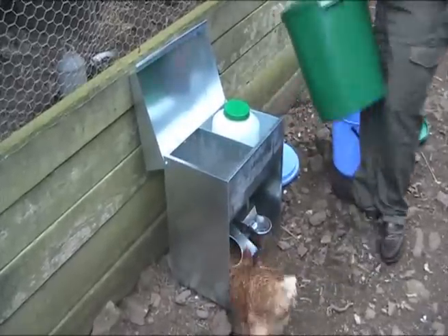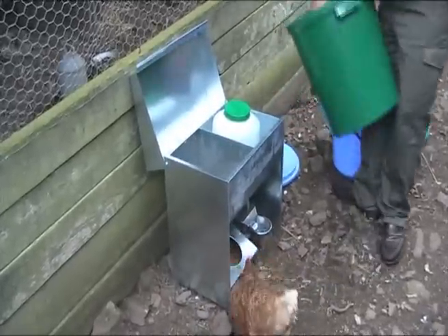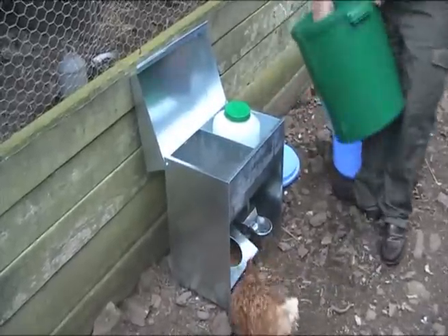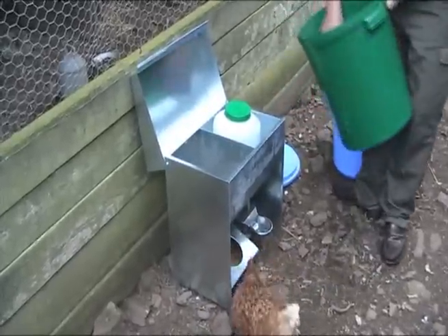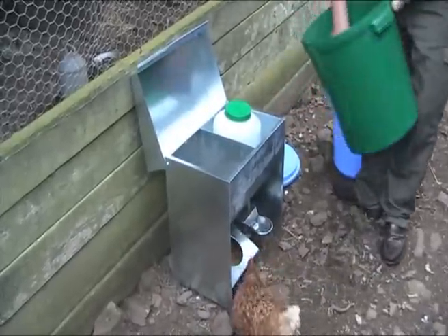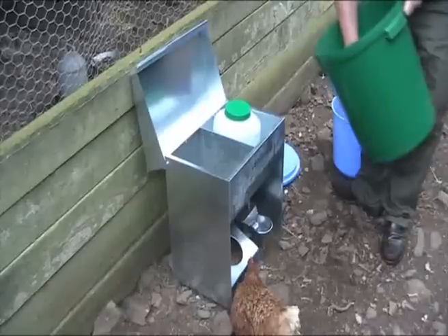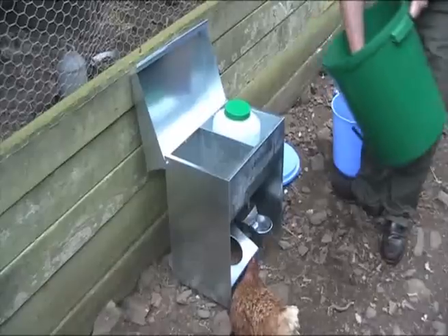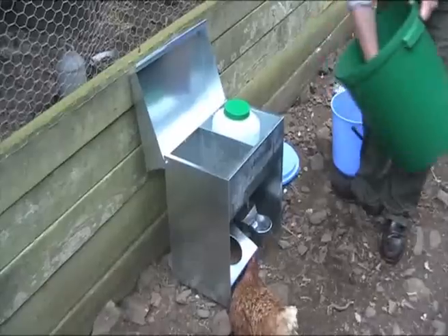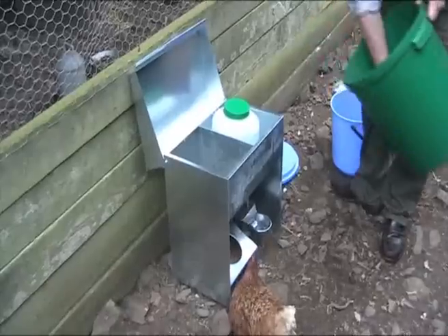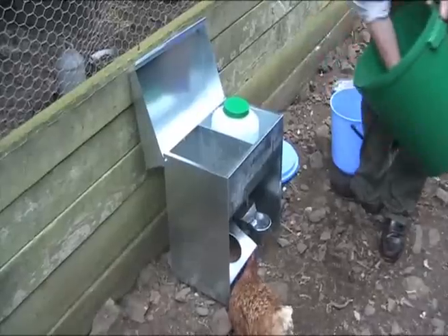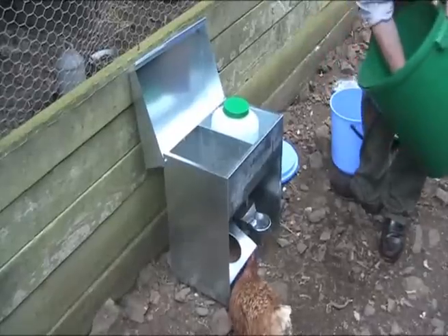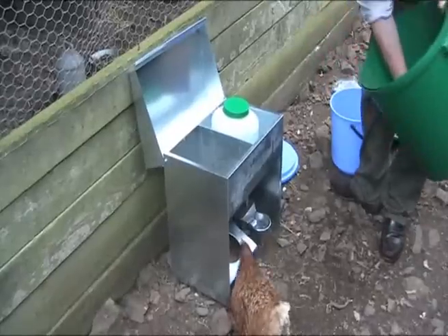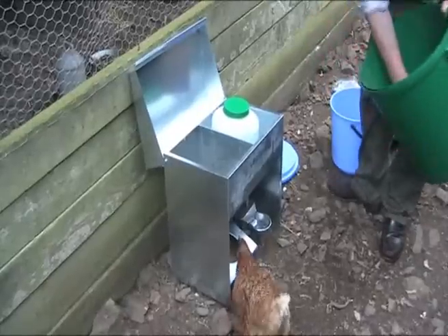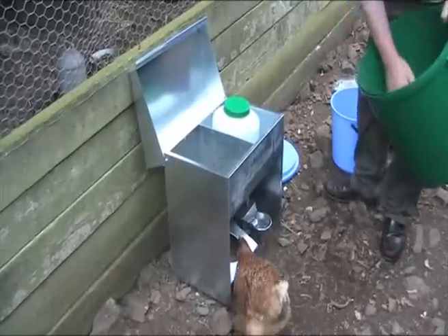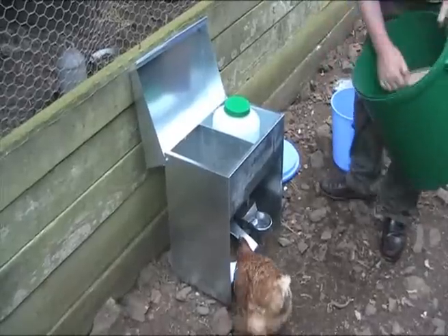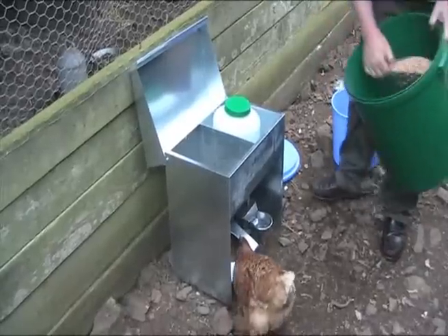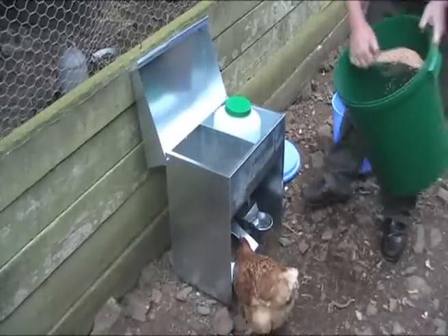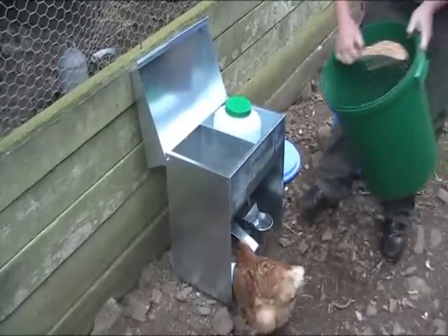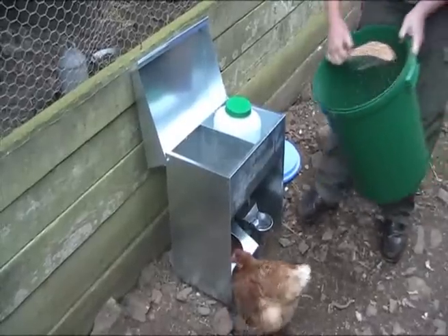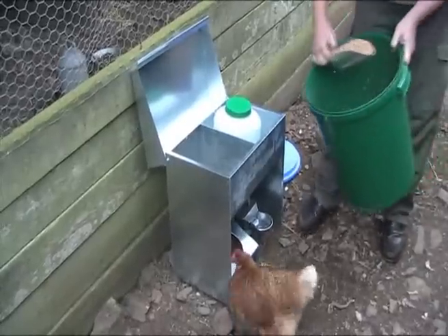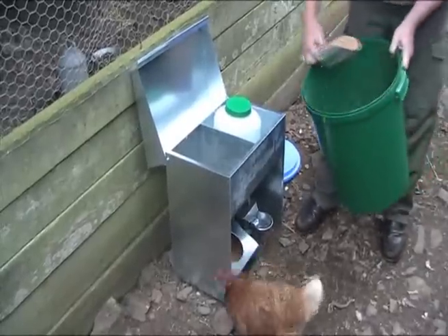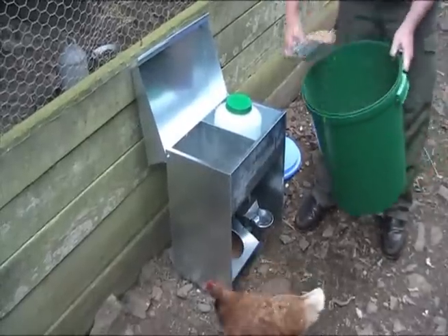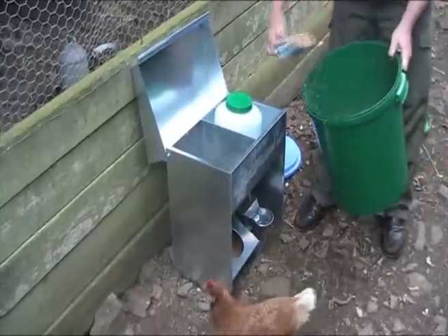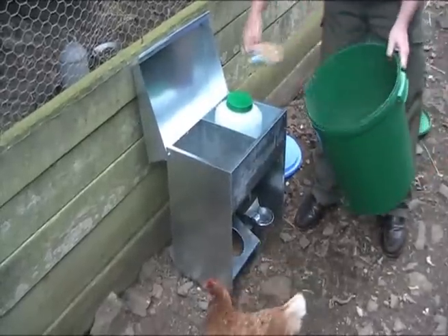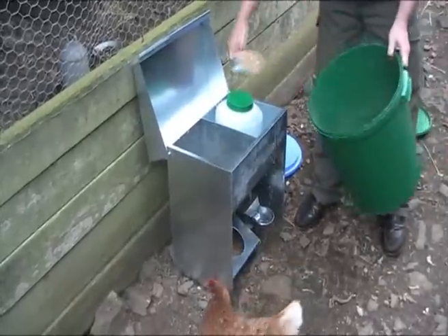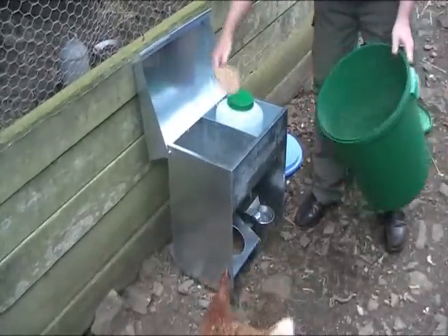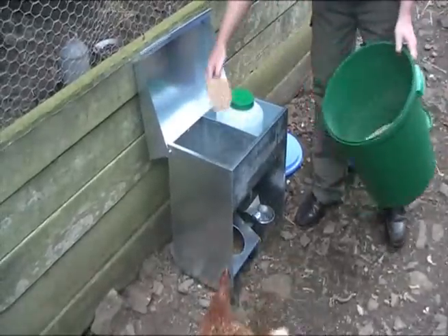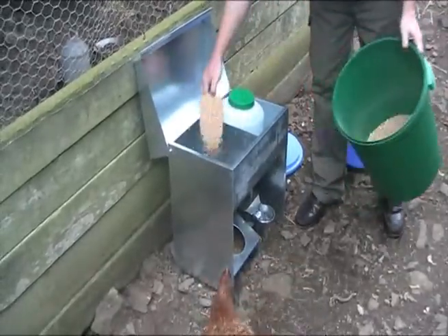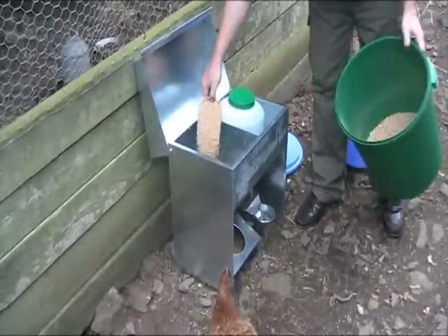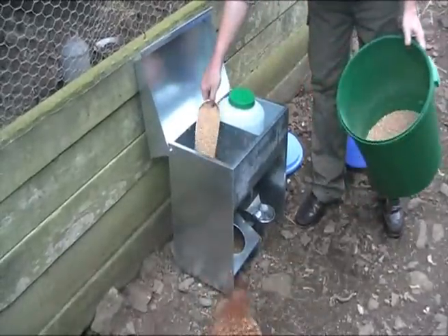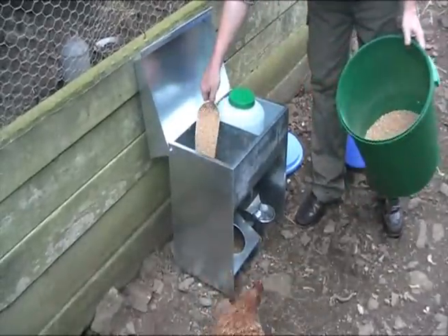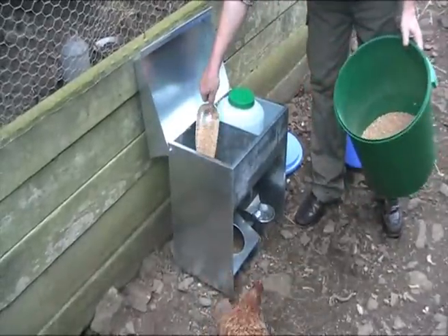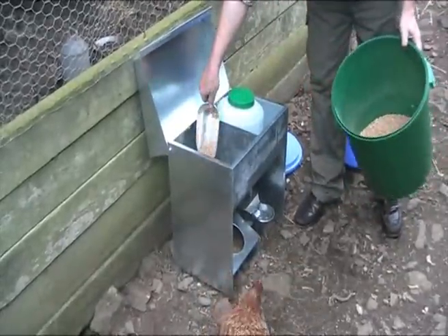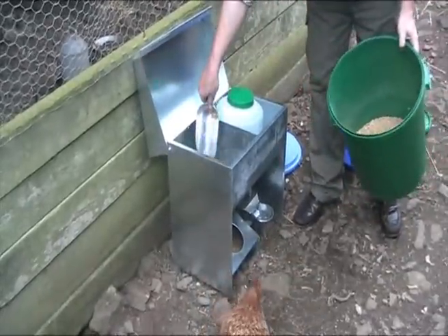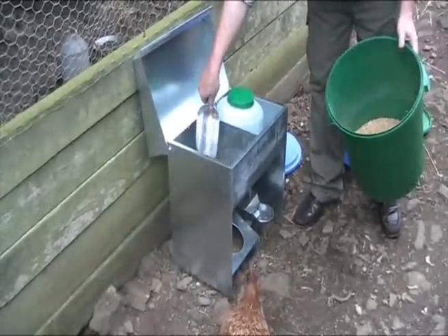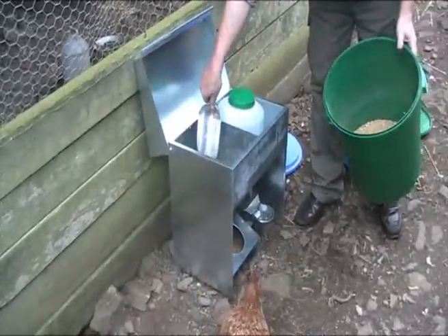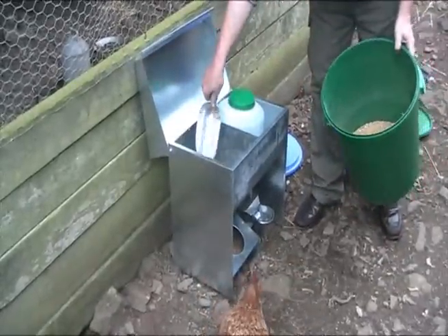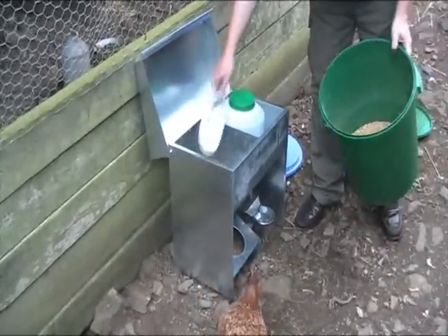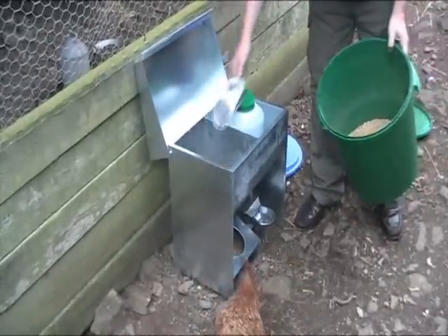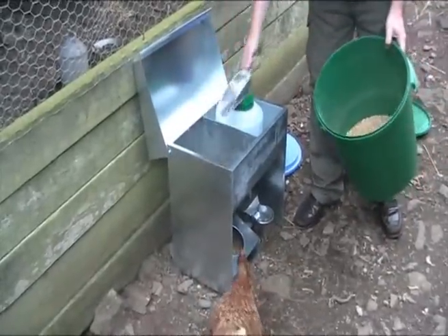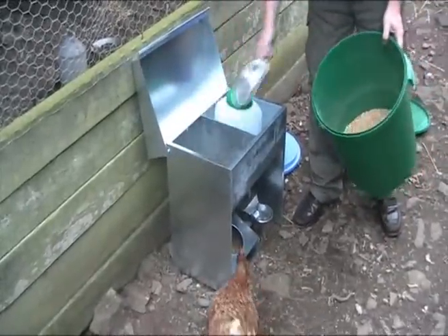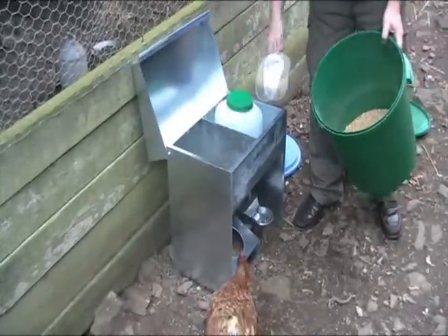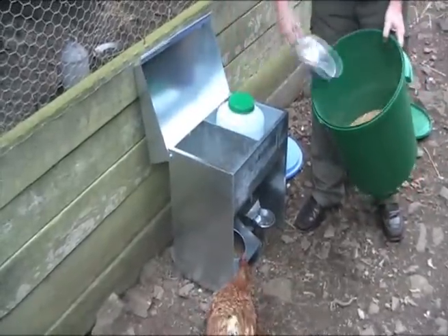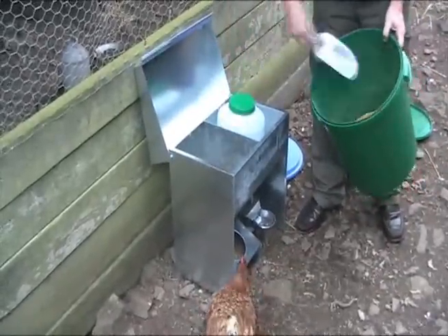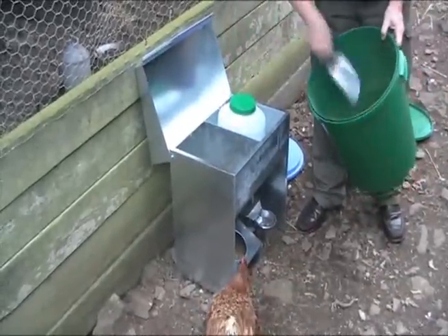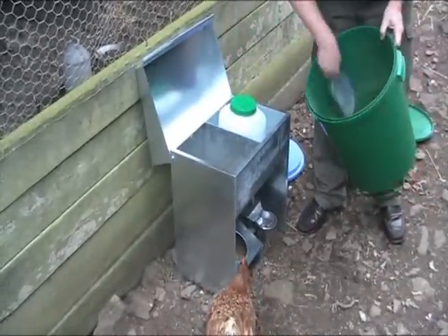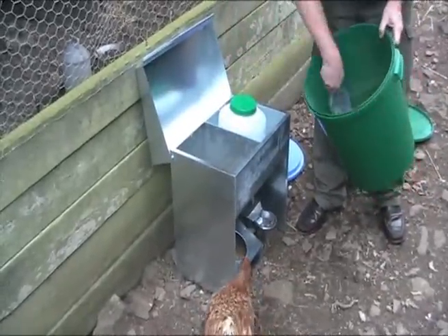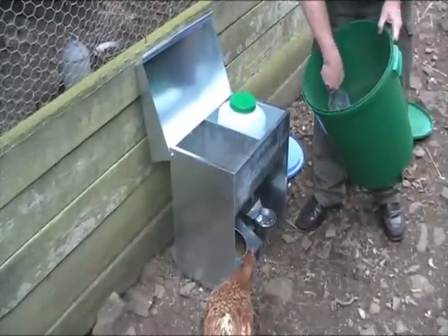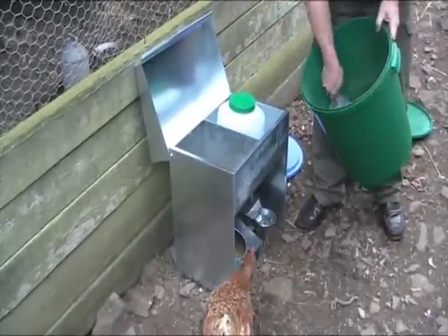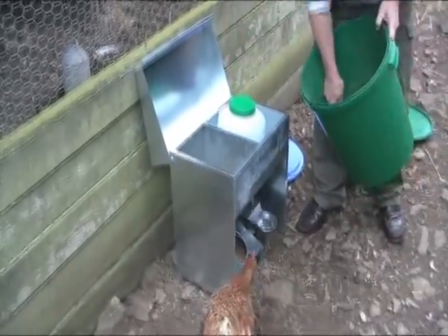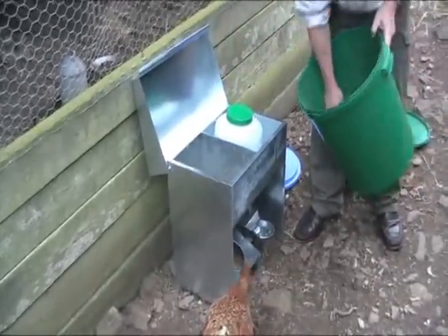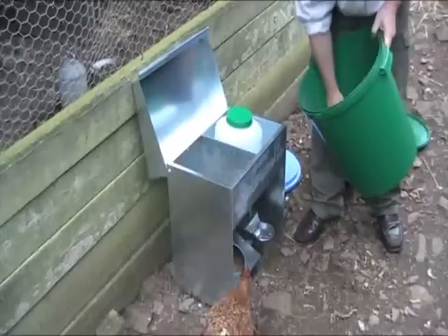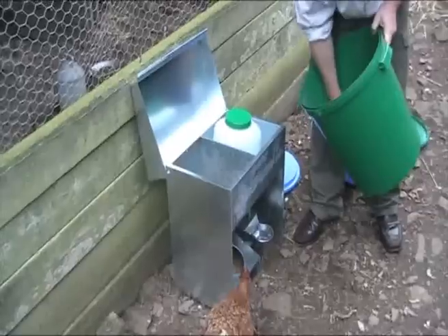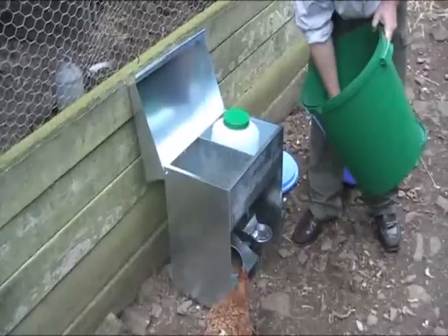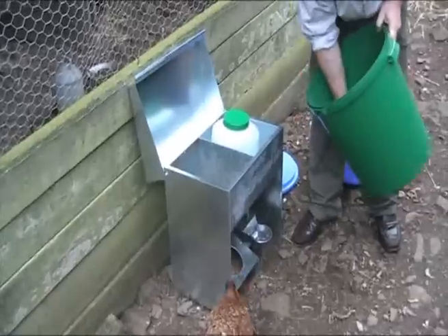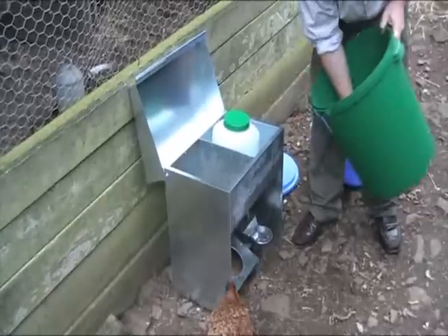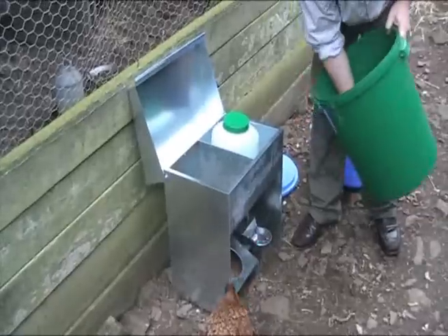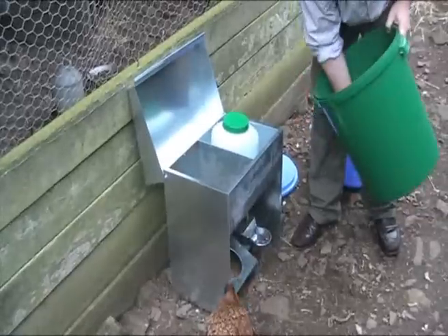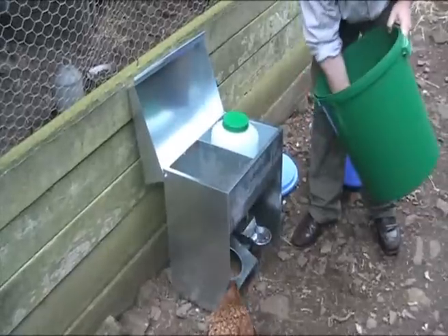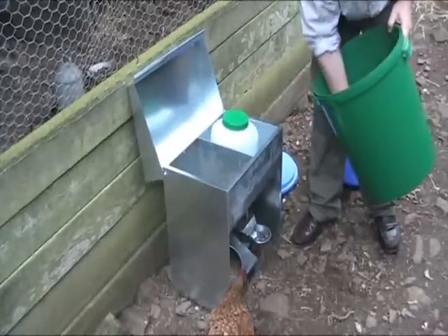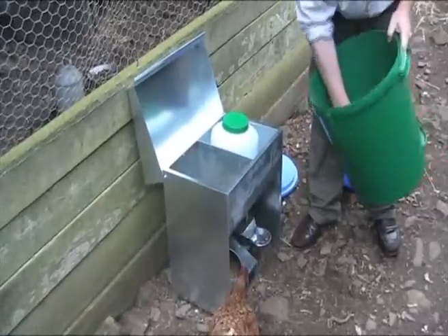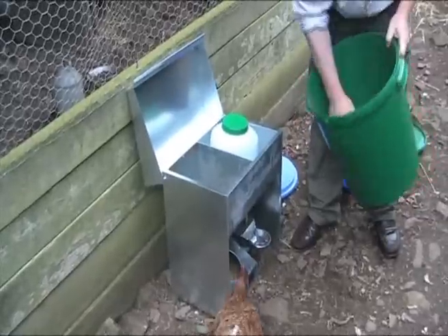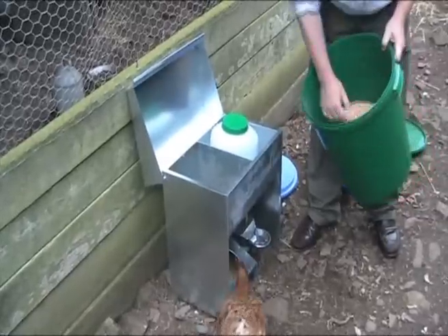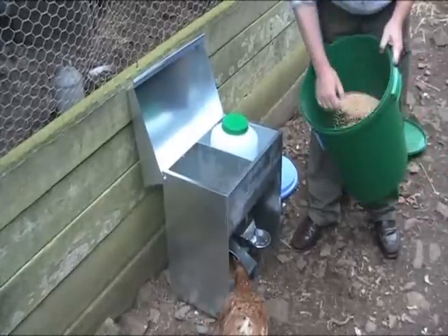While the Ben Gairn Combined Feeder is perfect for smallholders and poultry keepers, it is also handy for feeding dogs, cats and other pets.